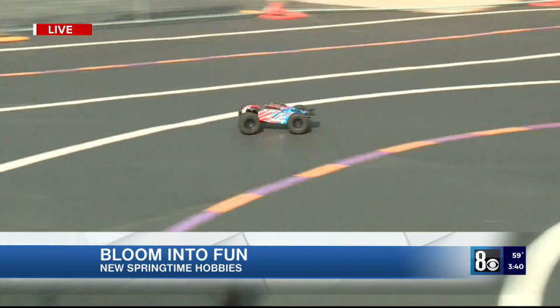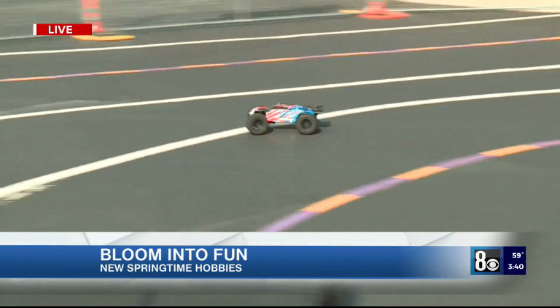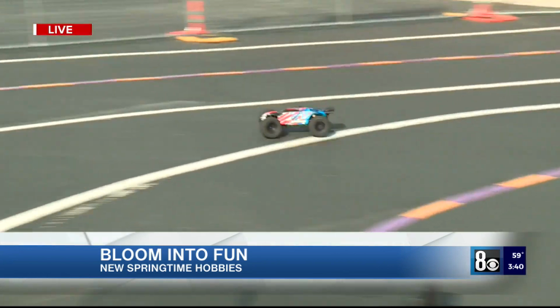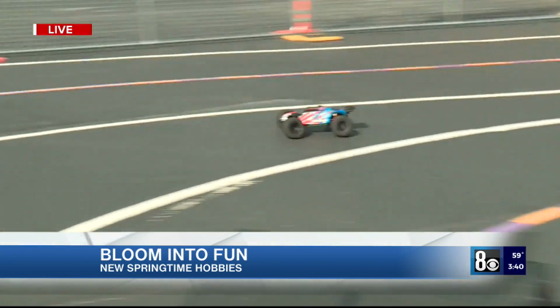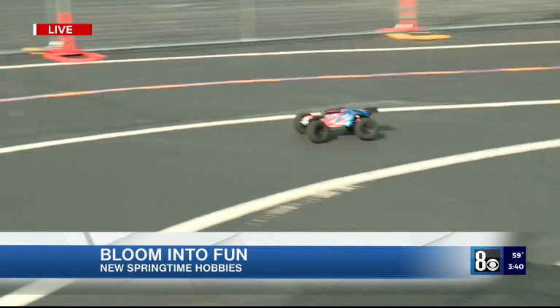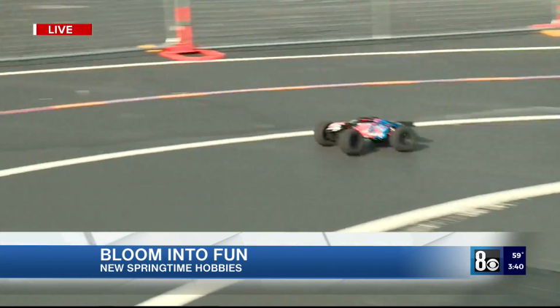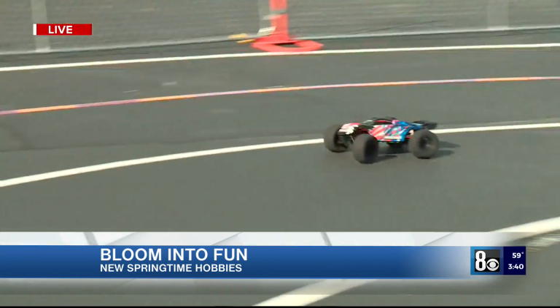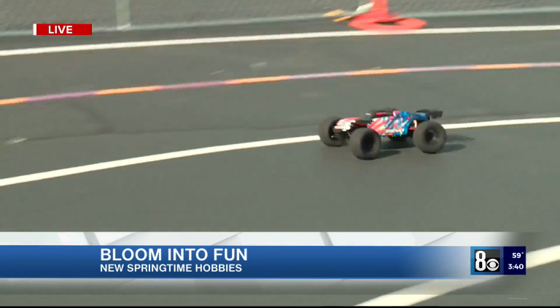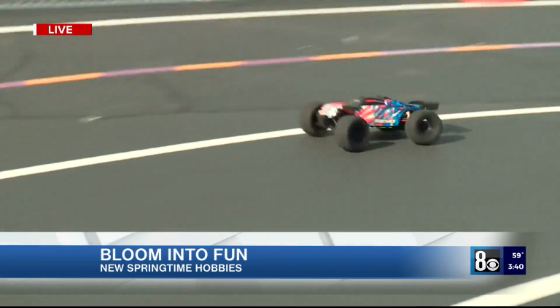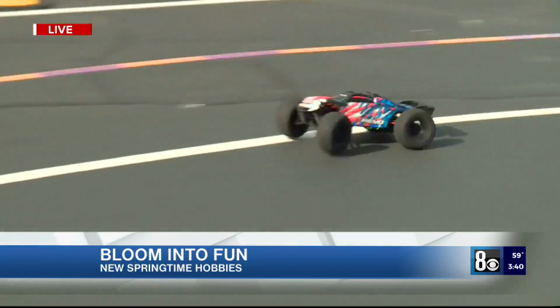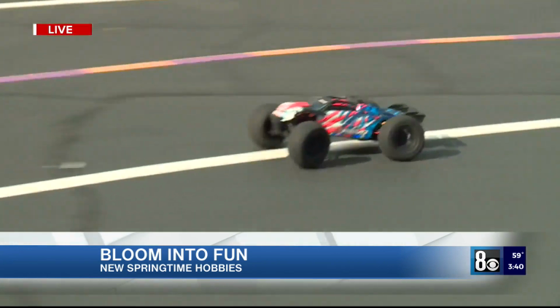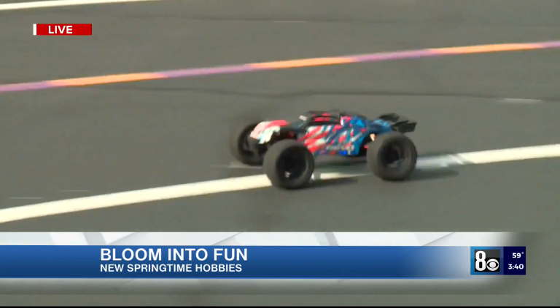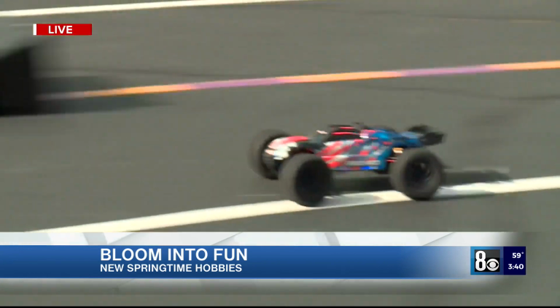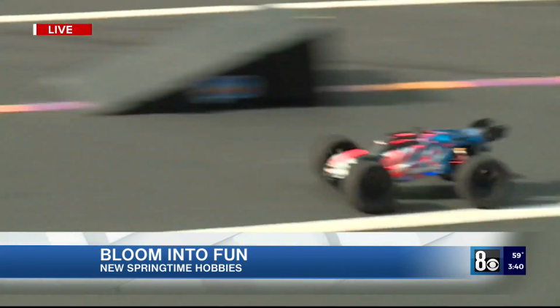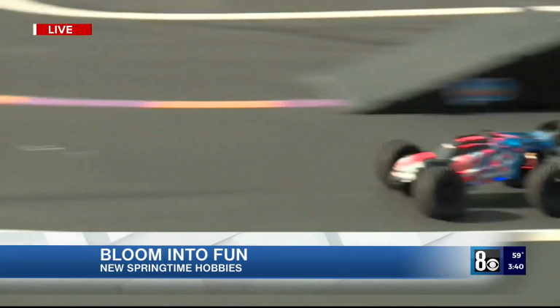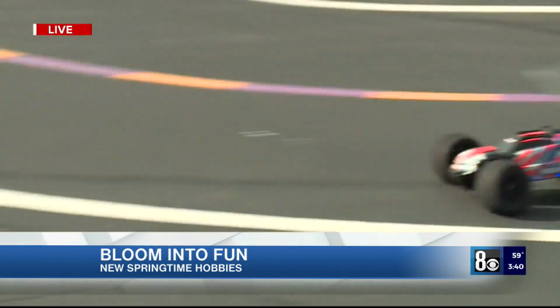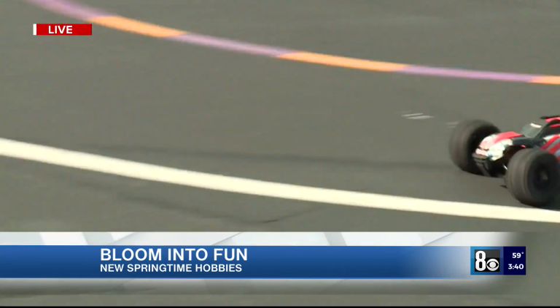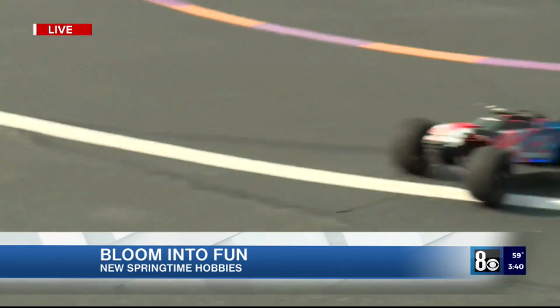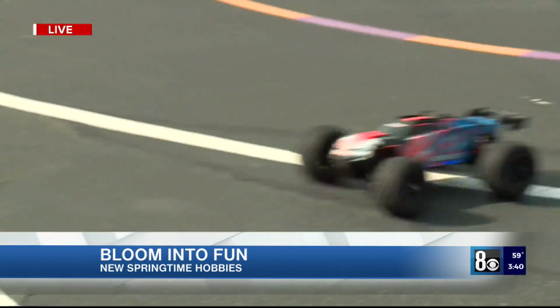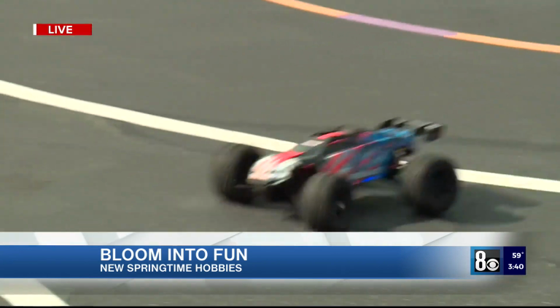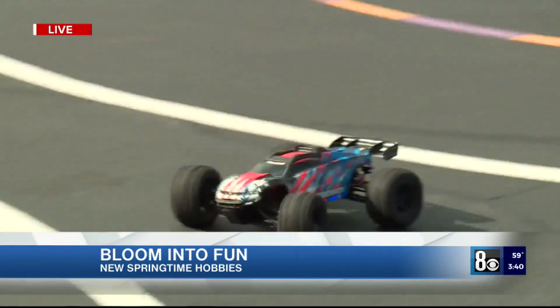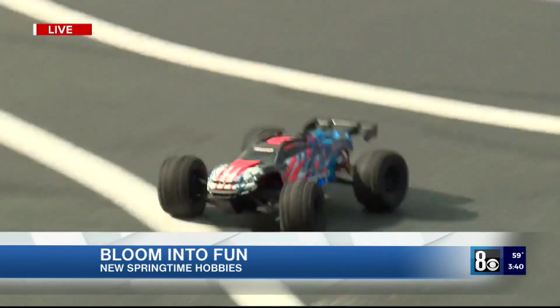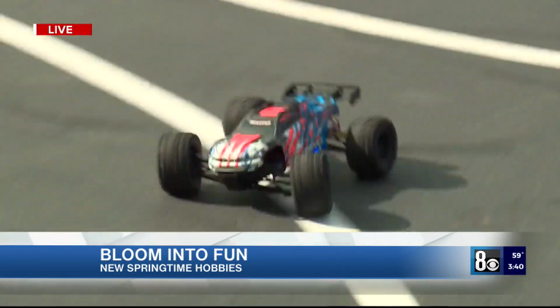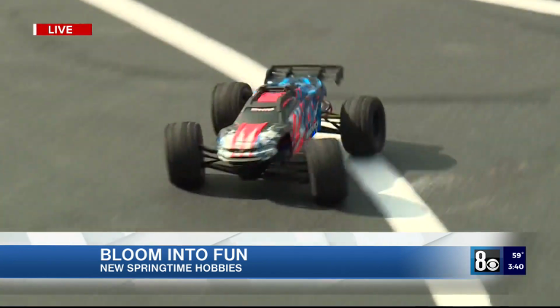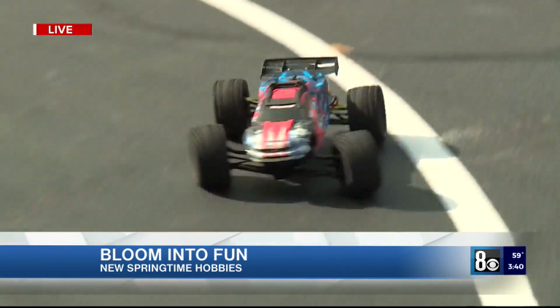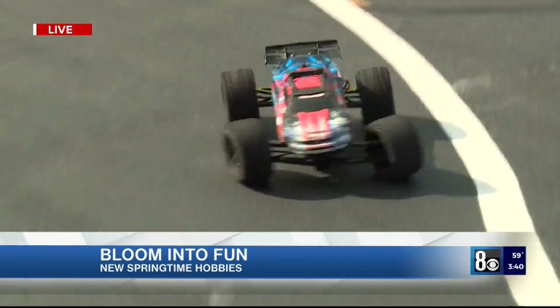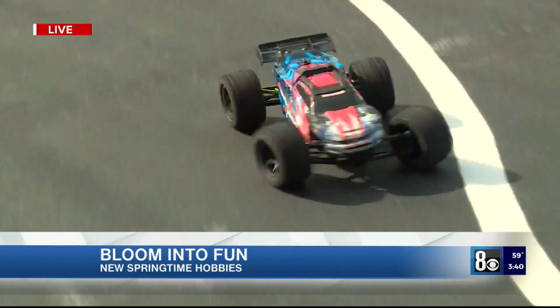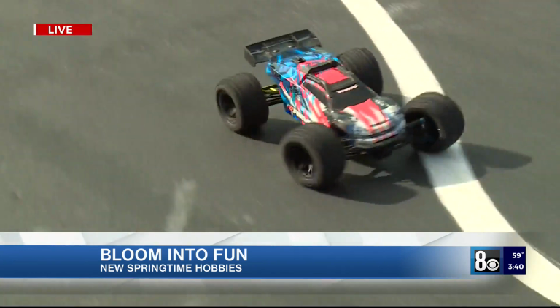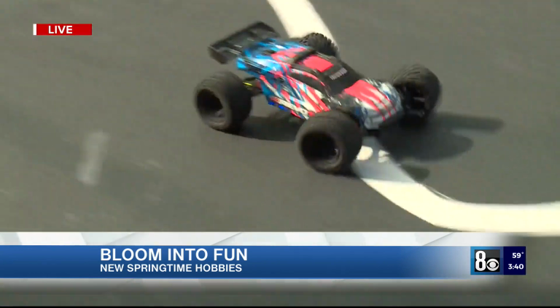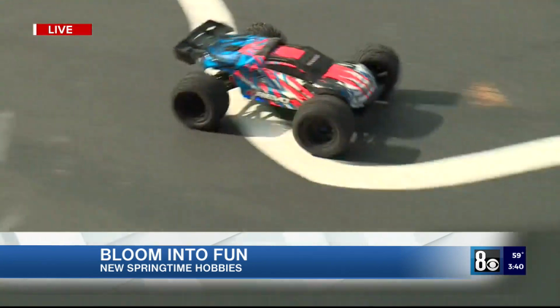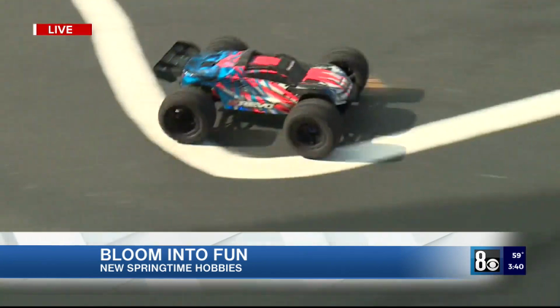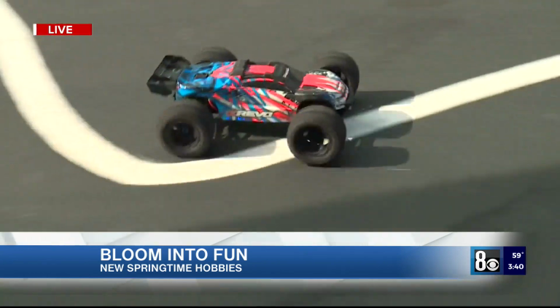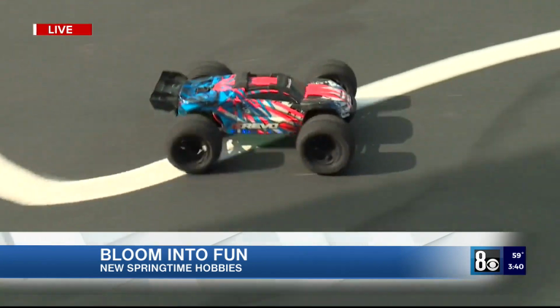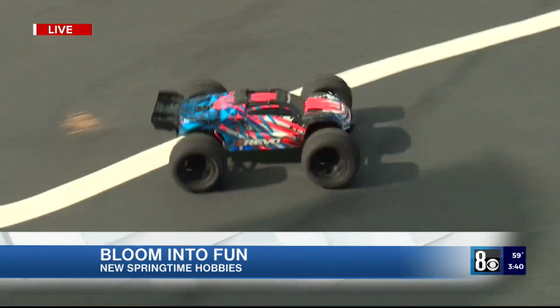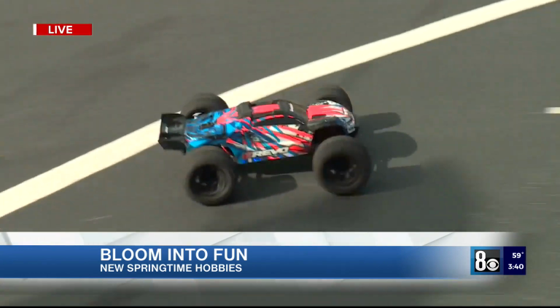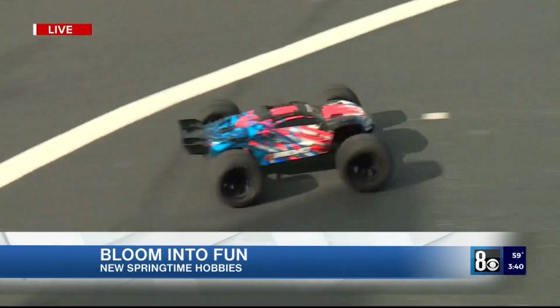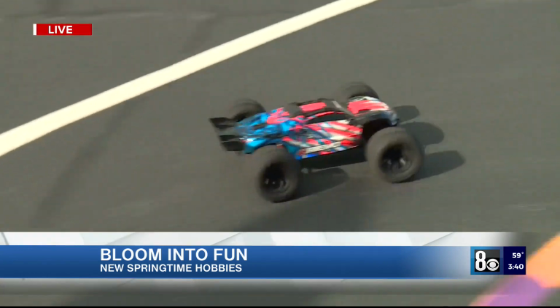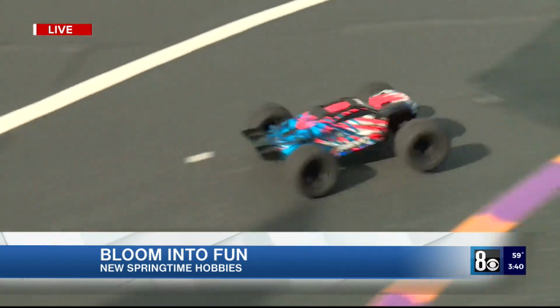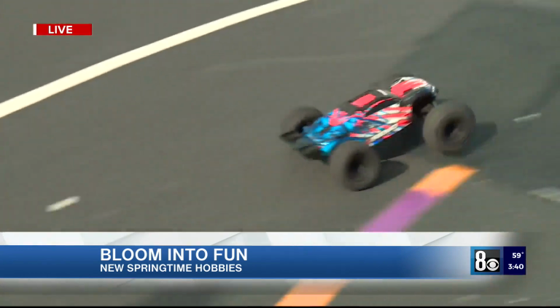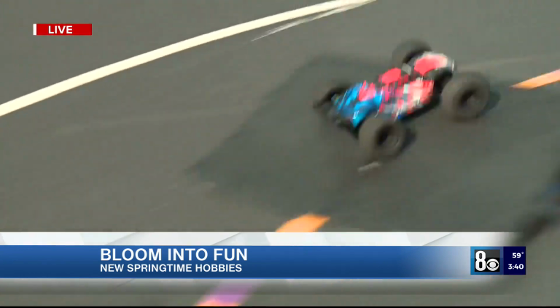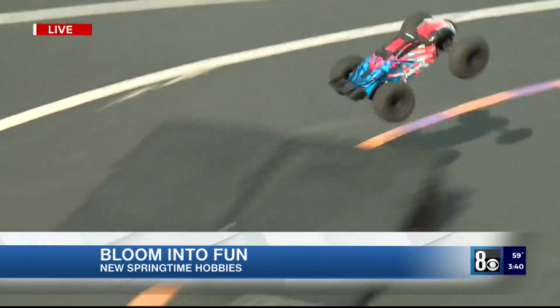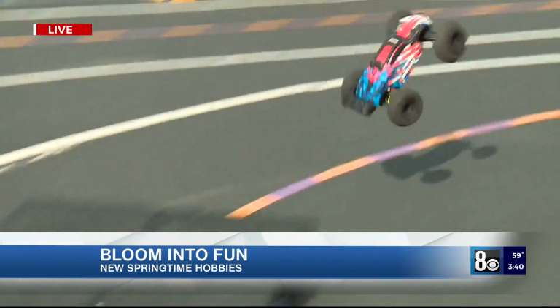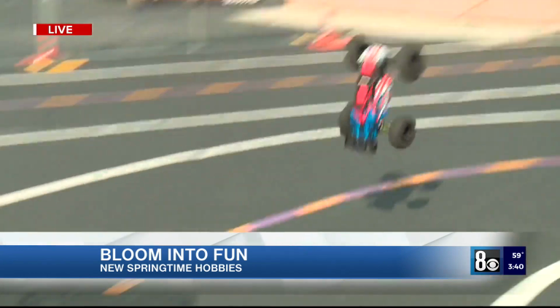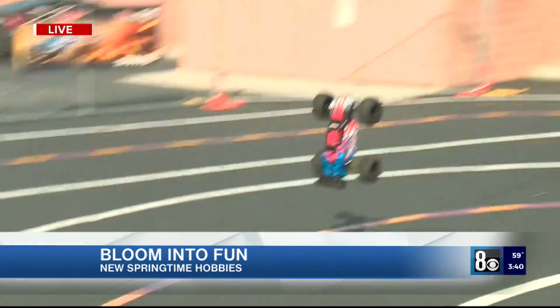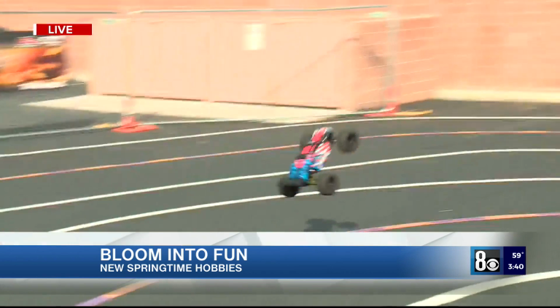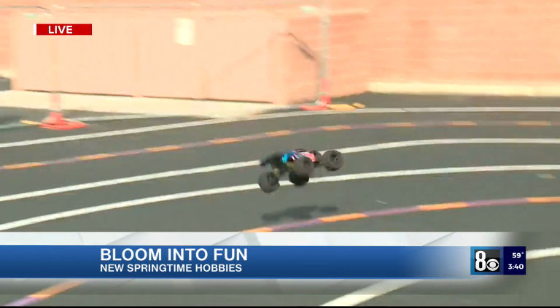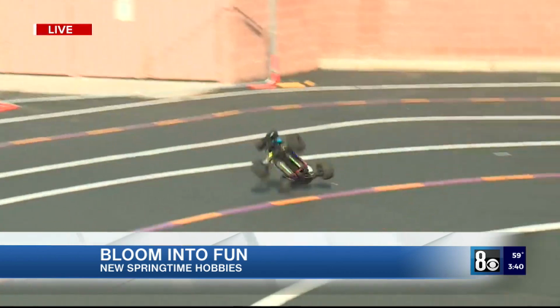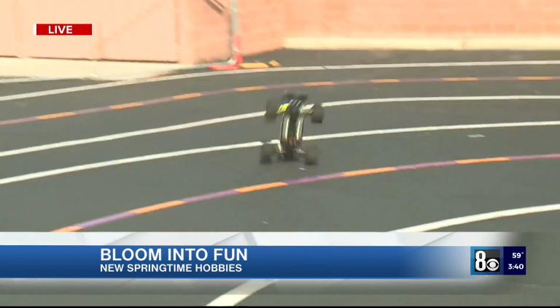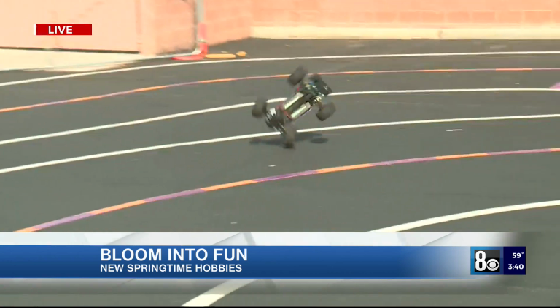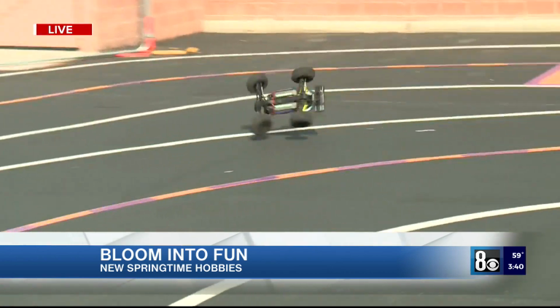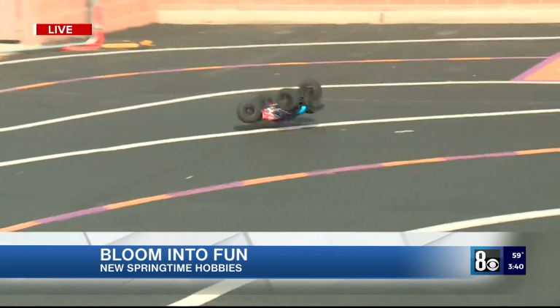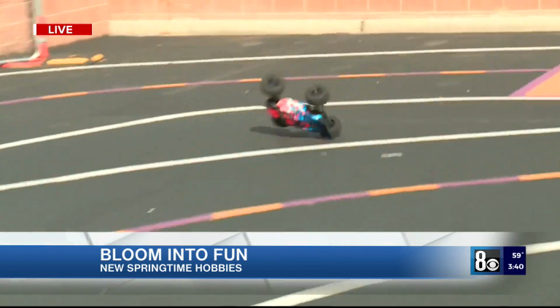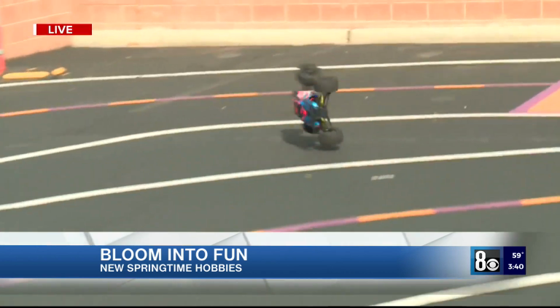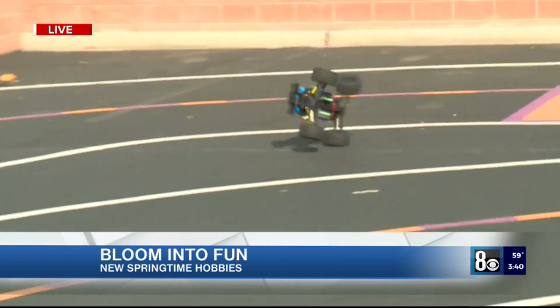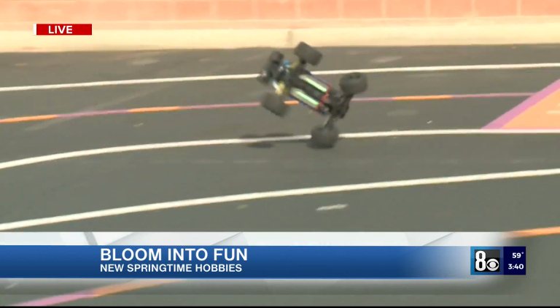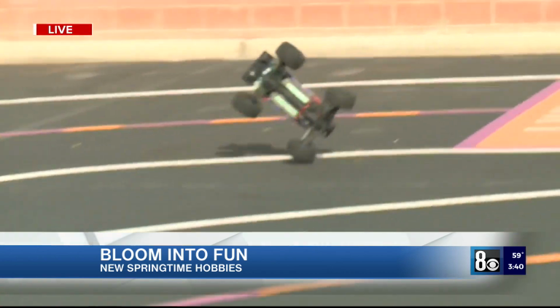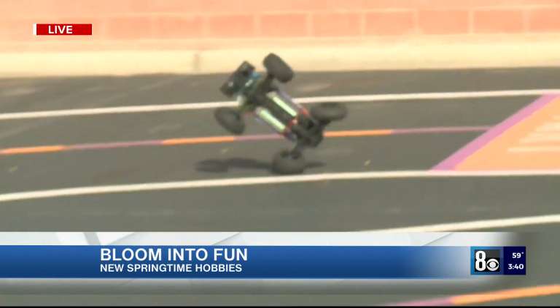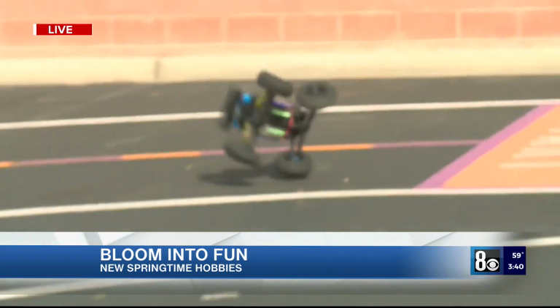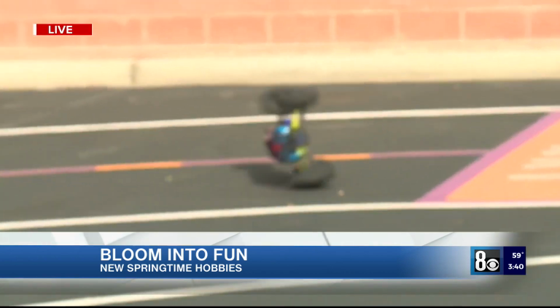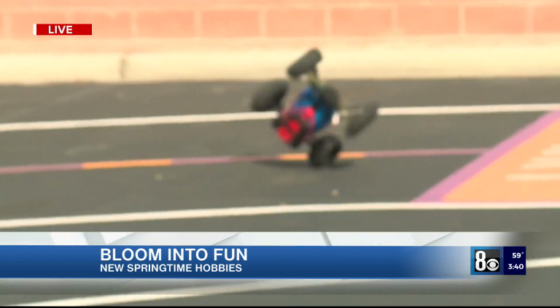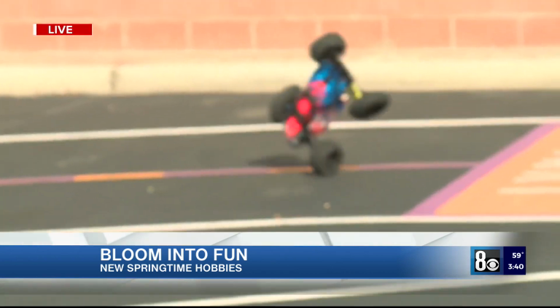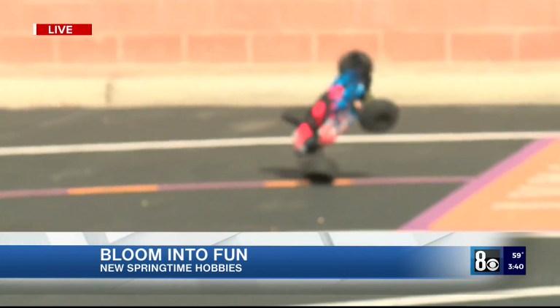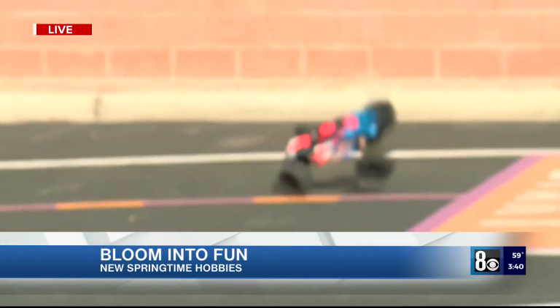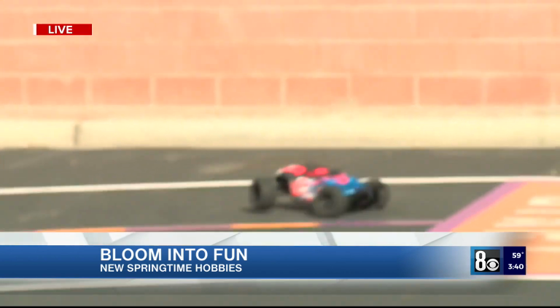How long does the charge last in something like that? About half an hour. And then how long does it take to charge back up? About an hour.